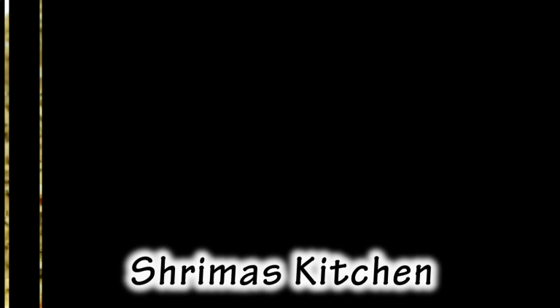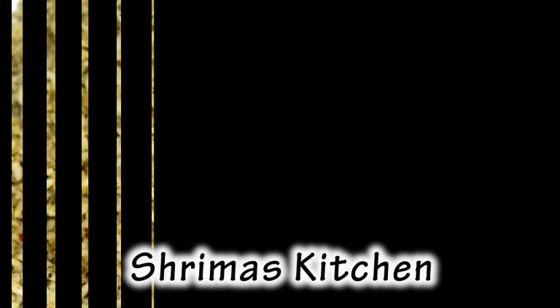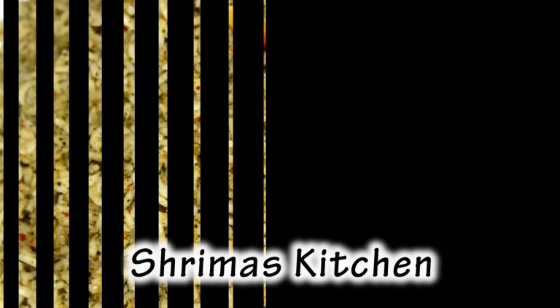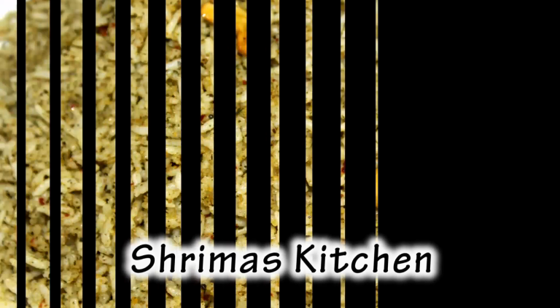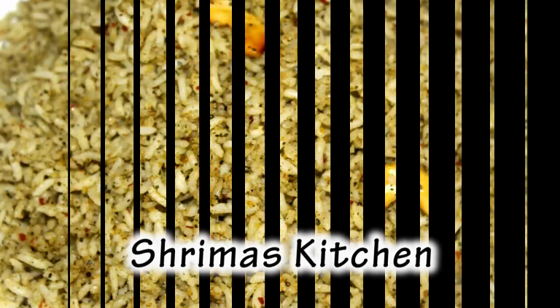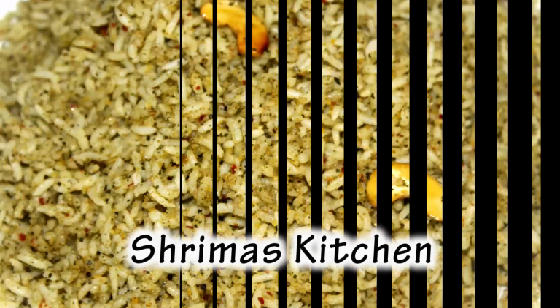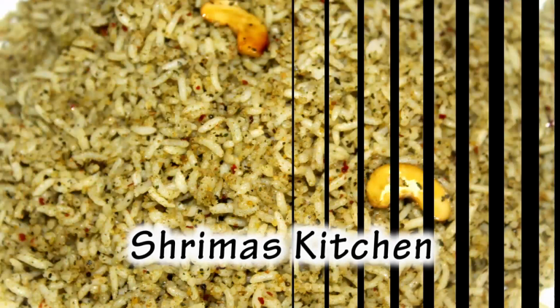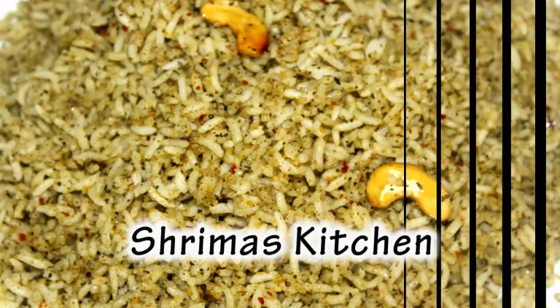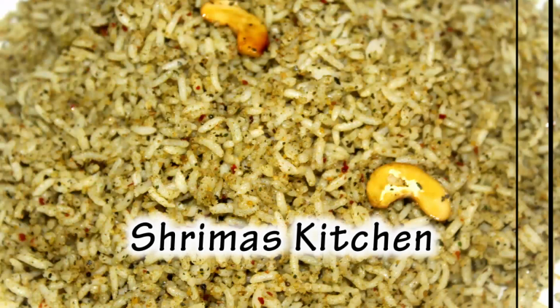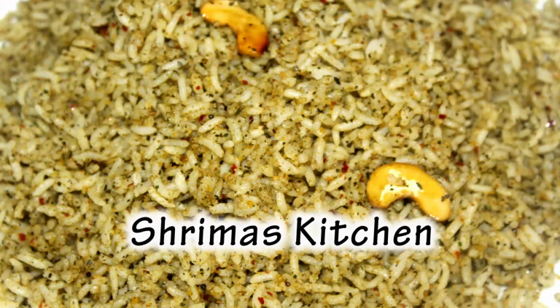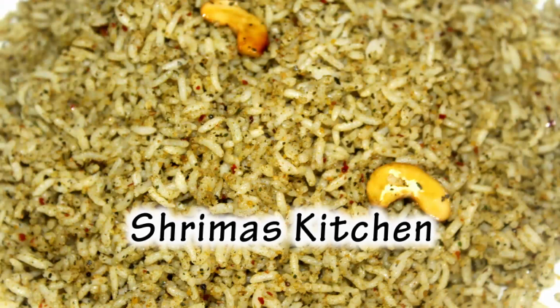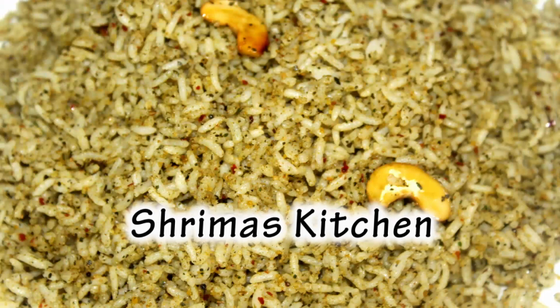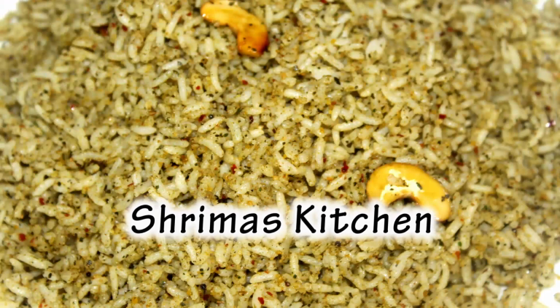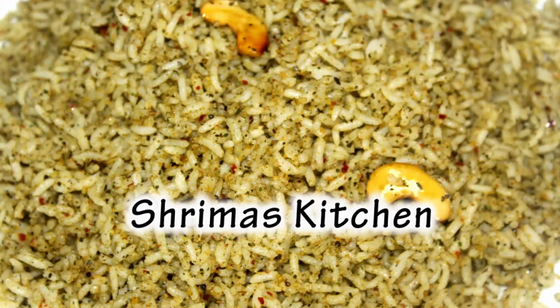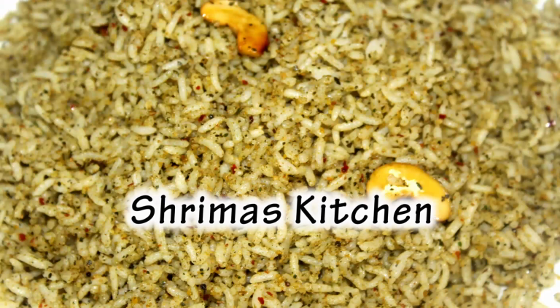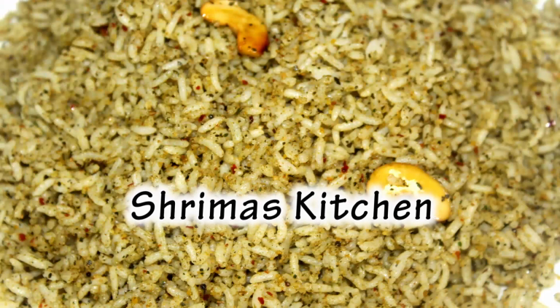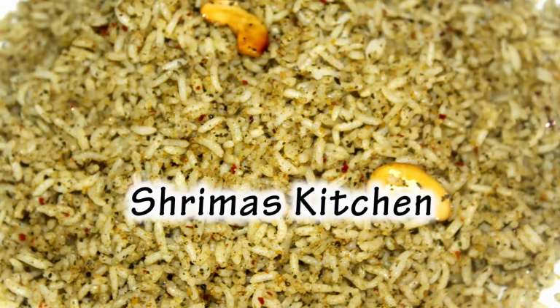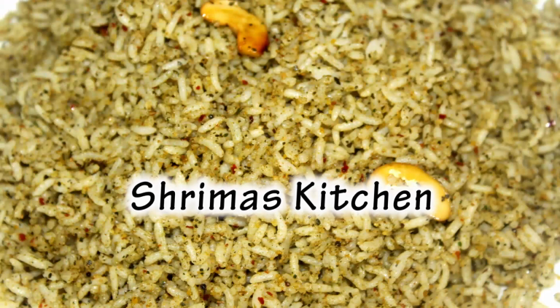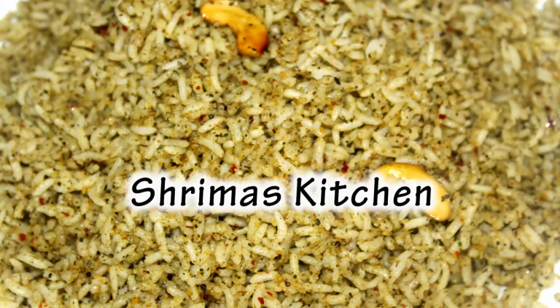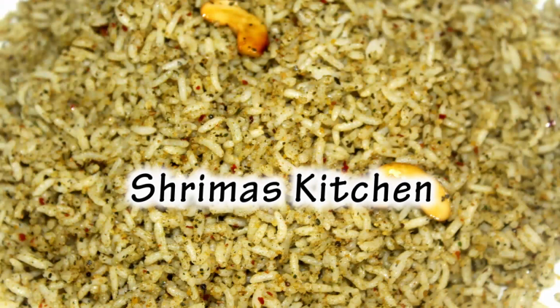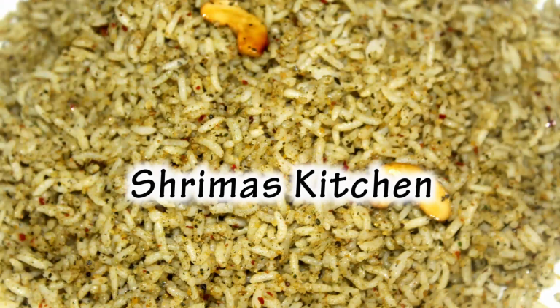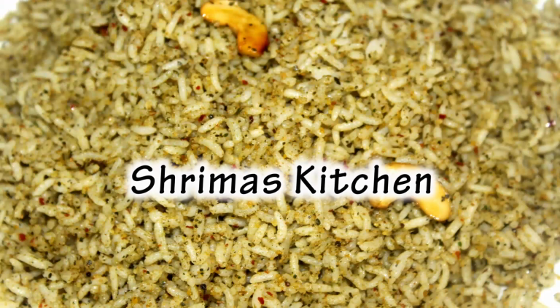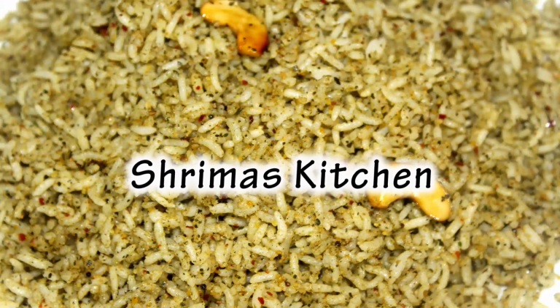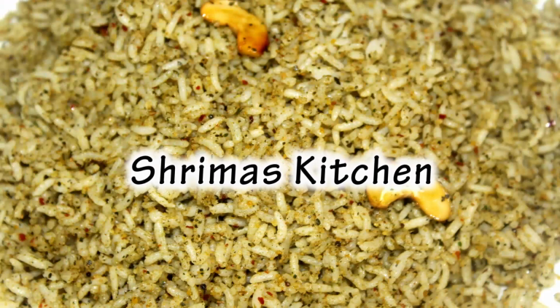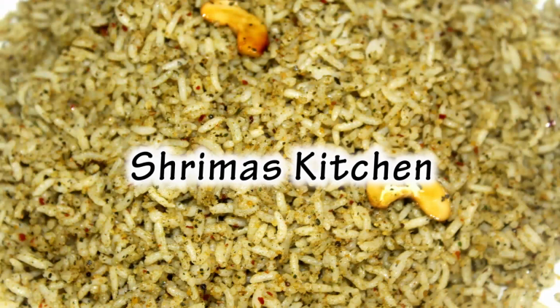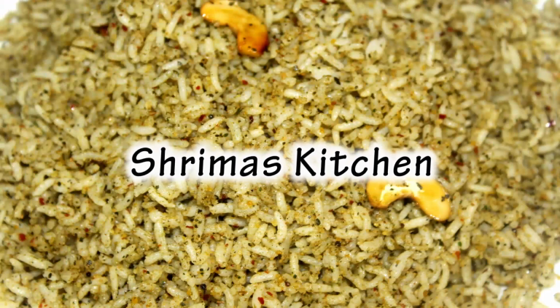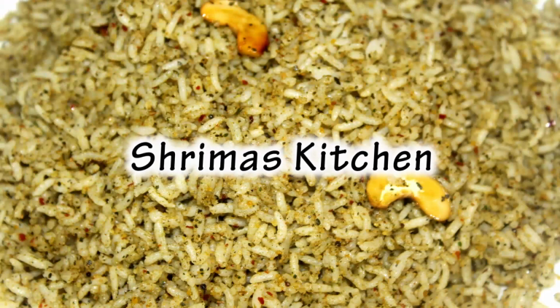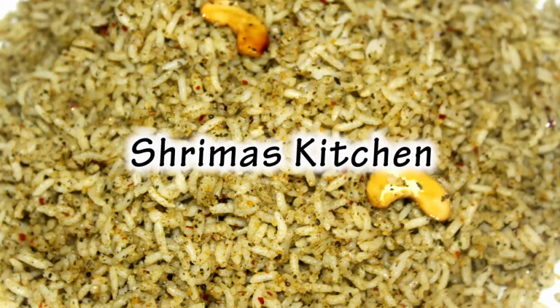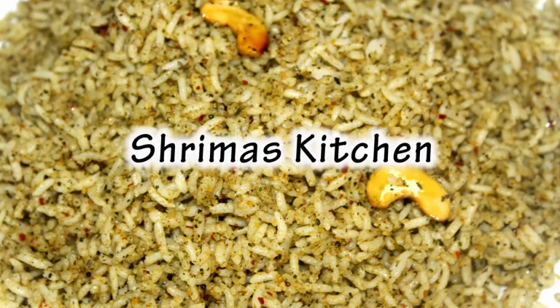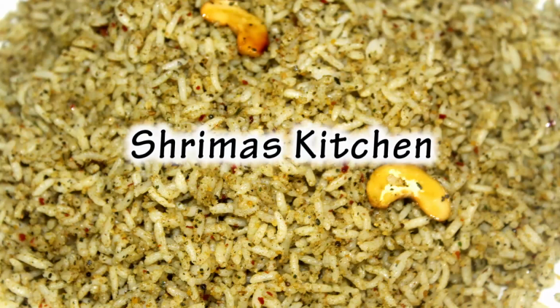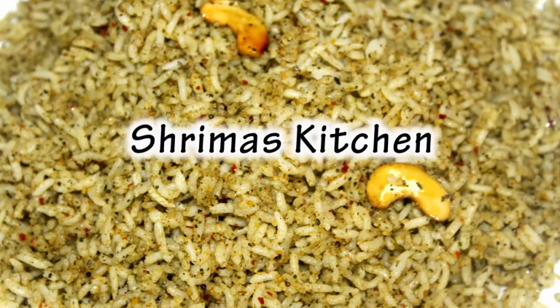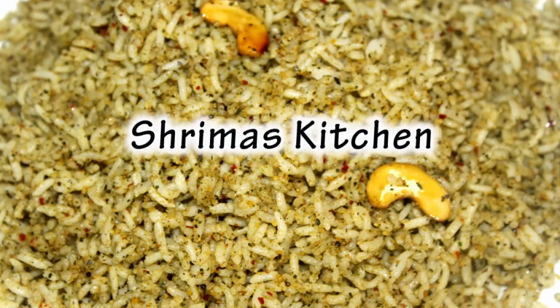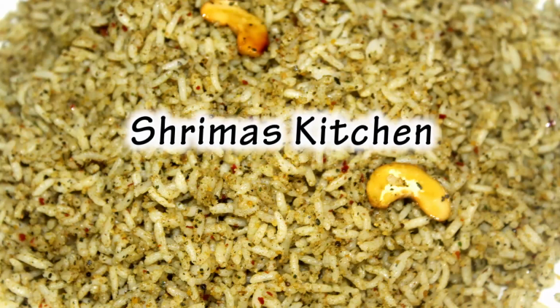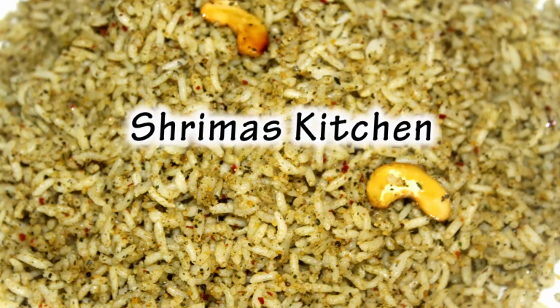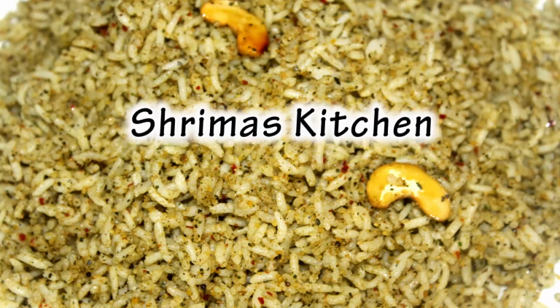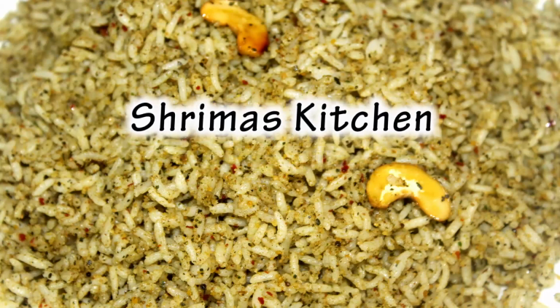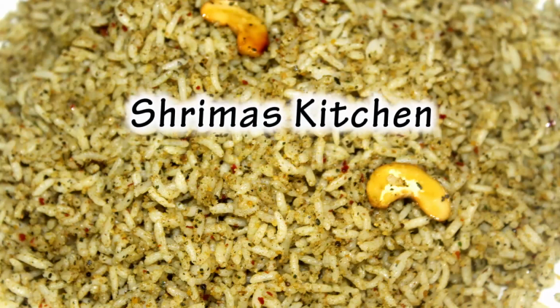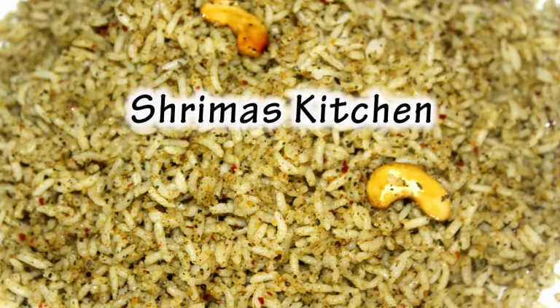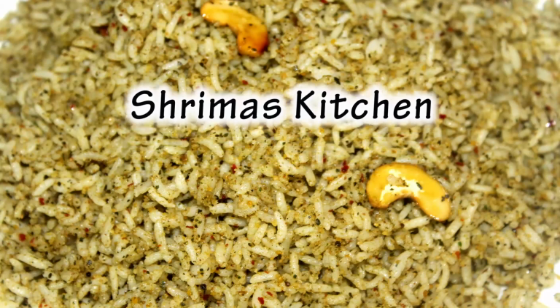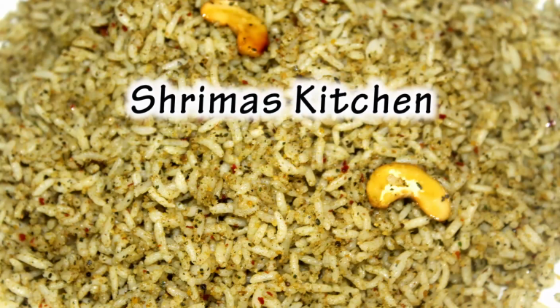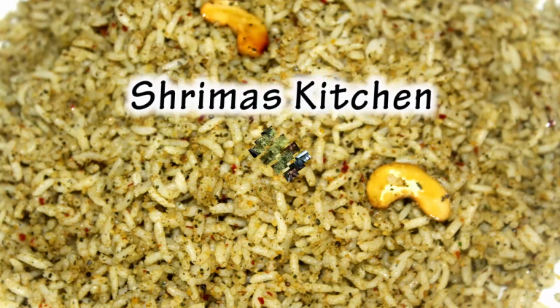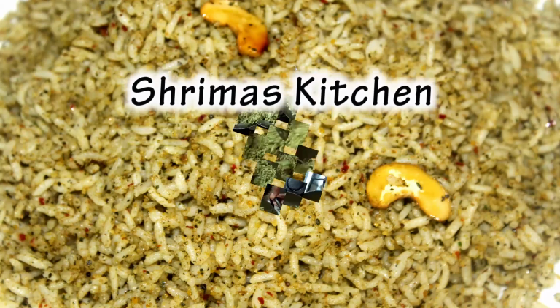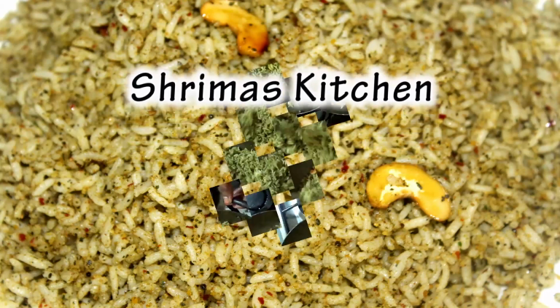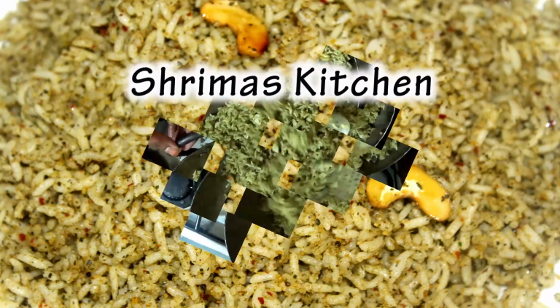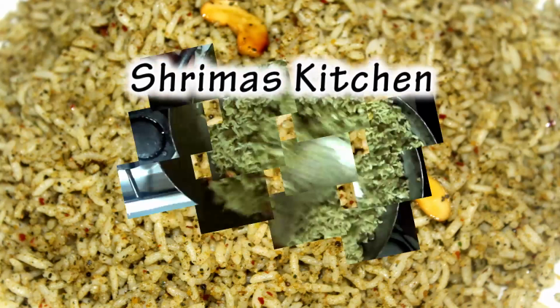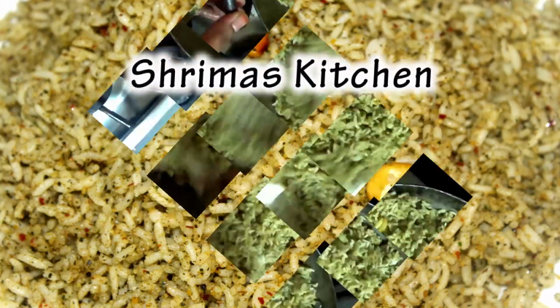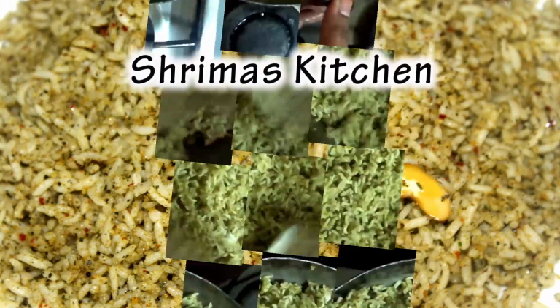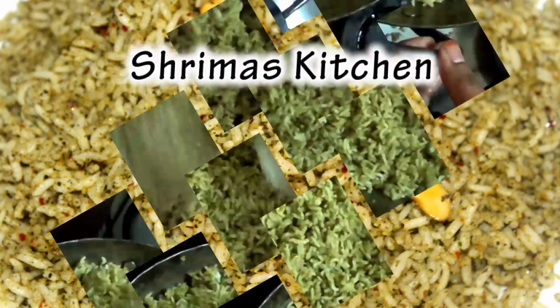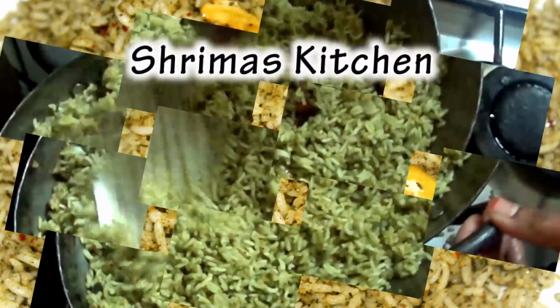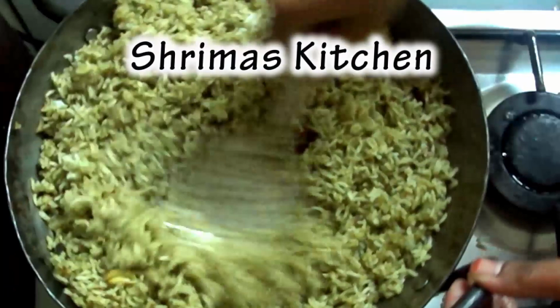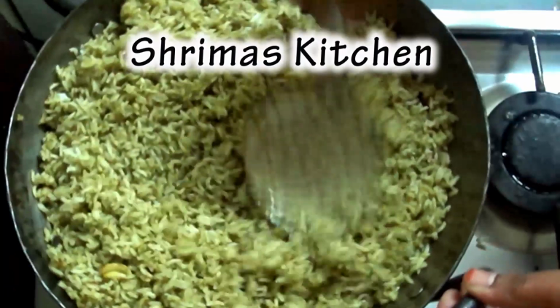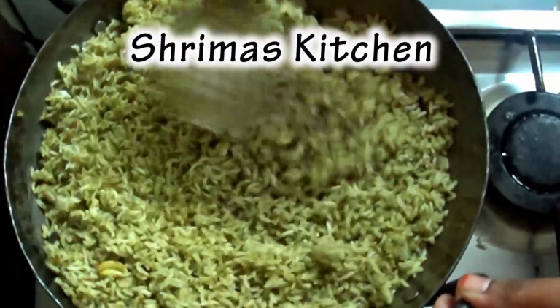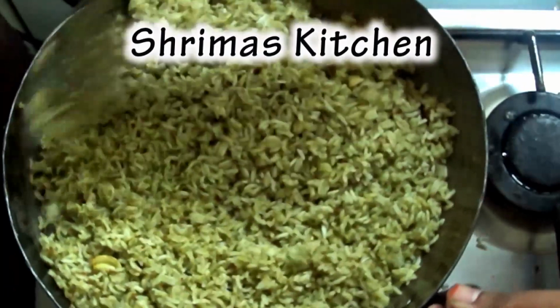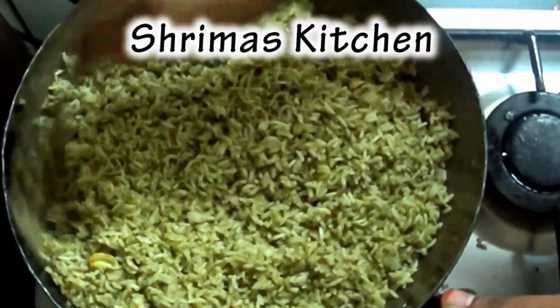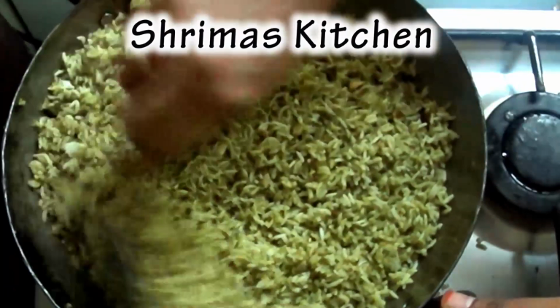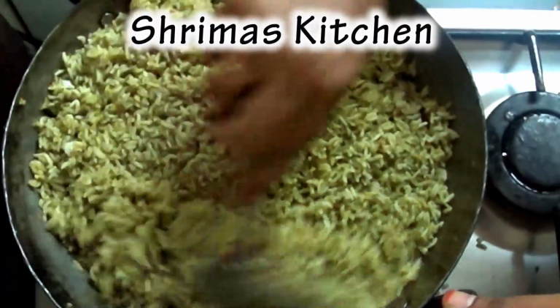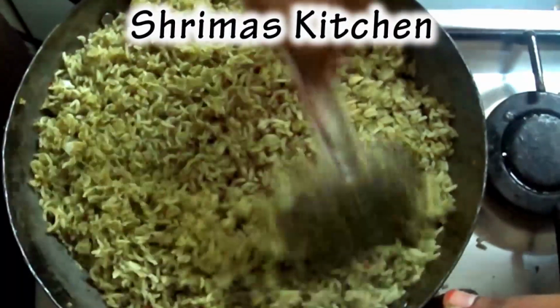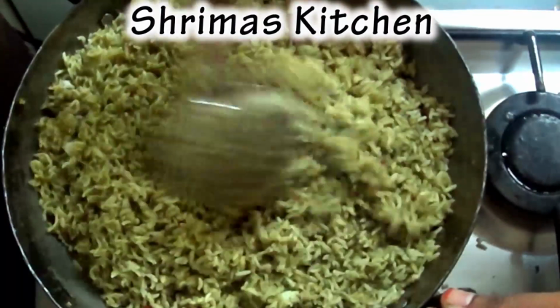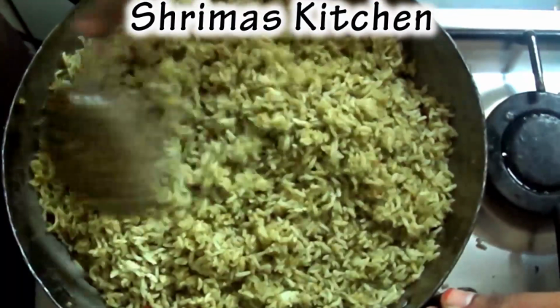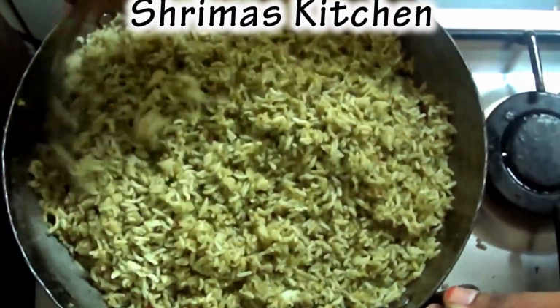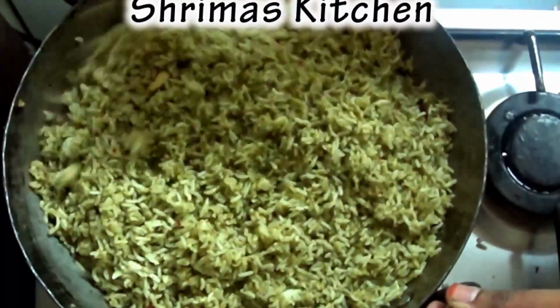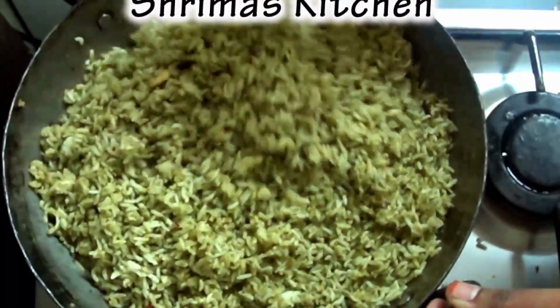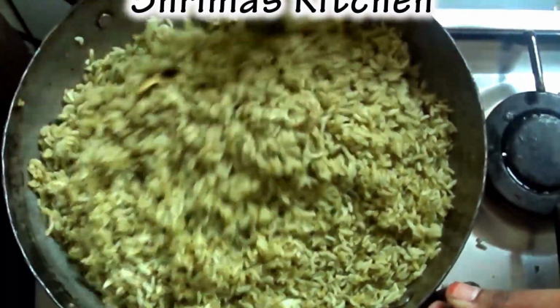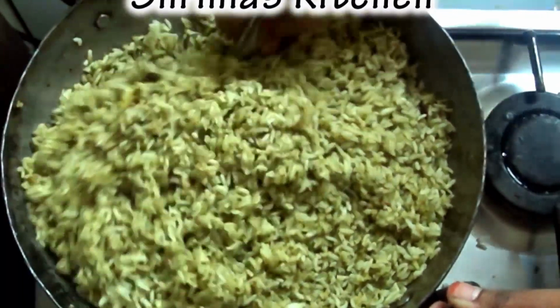Hello Friends! Welcome to Shima's Kitchen. Today, we will show you a lunch box recipe.